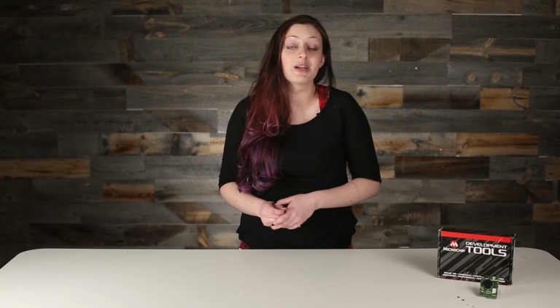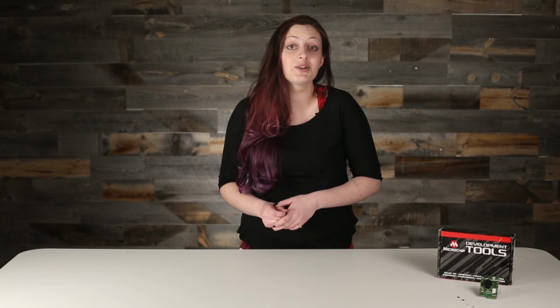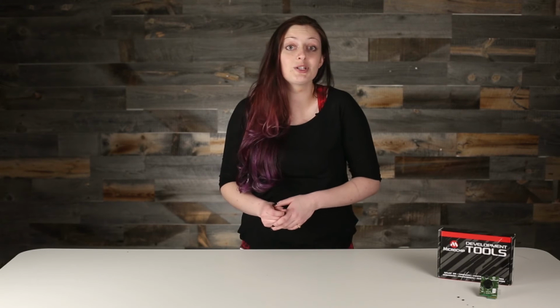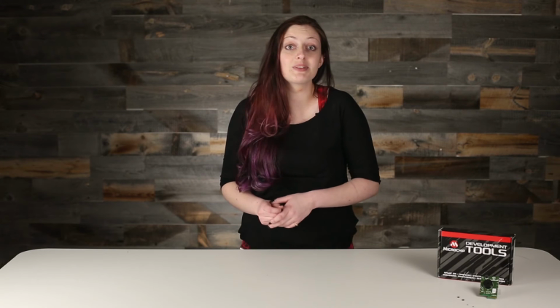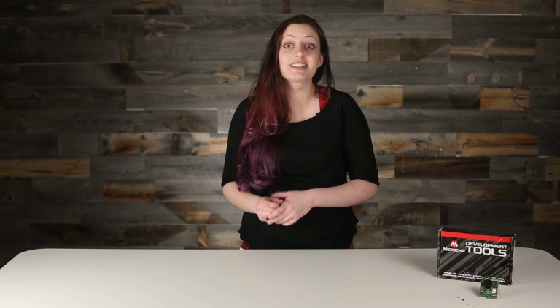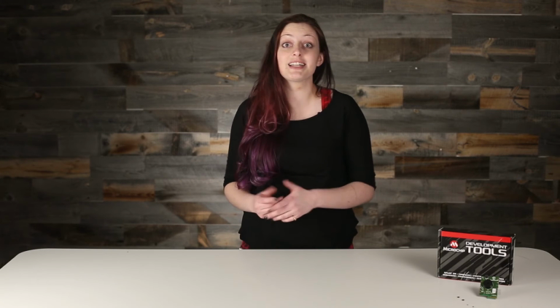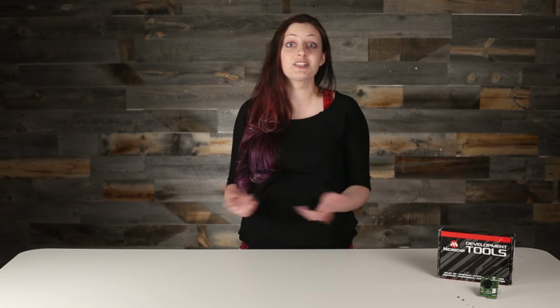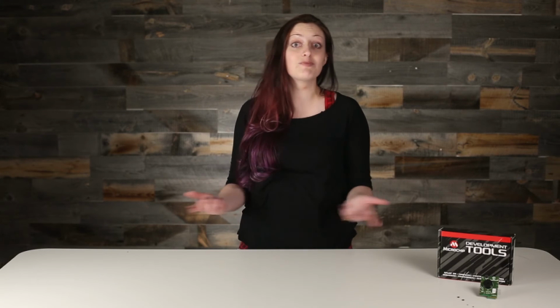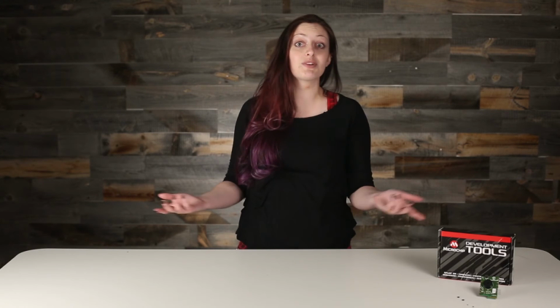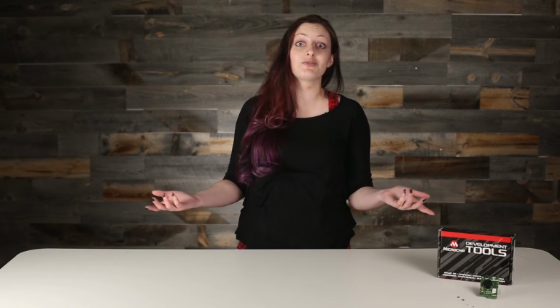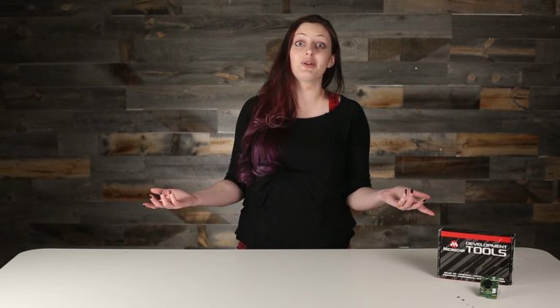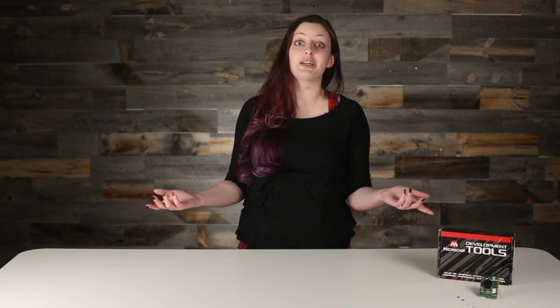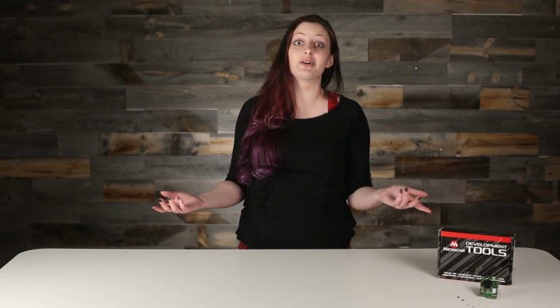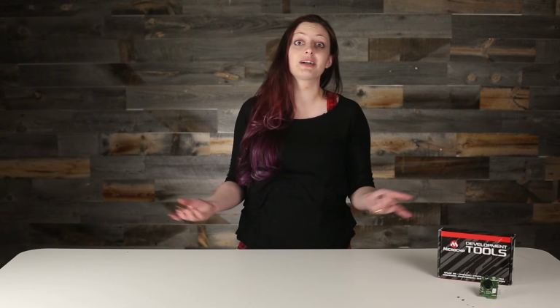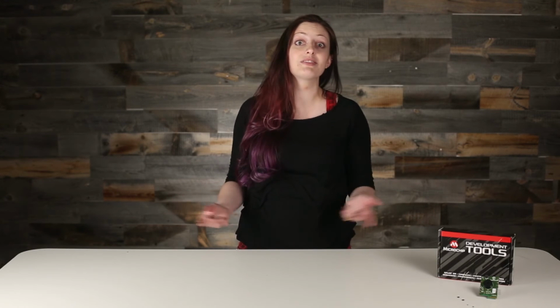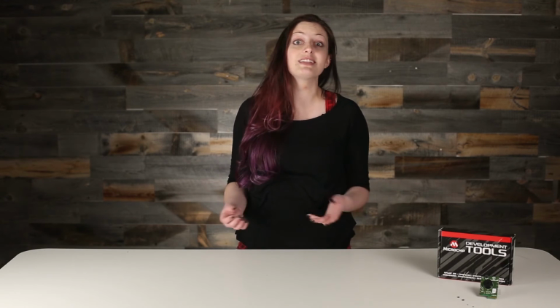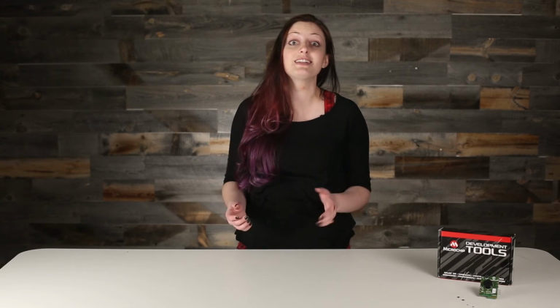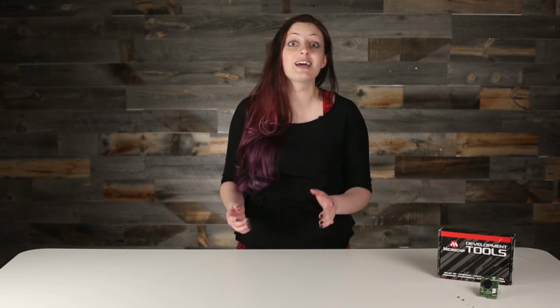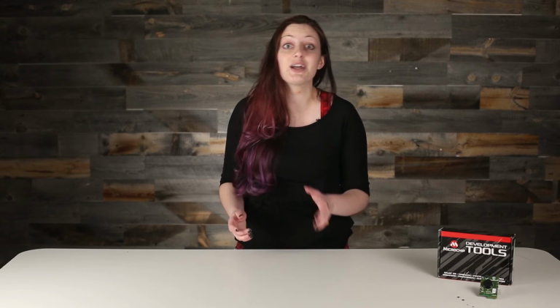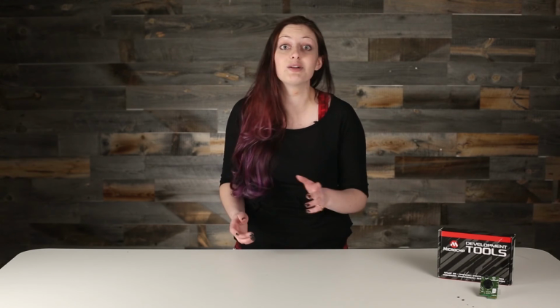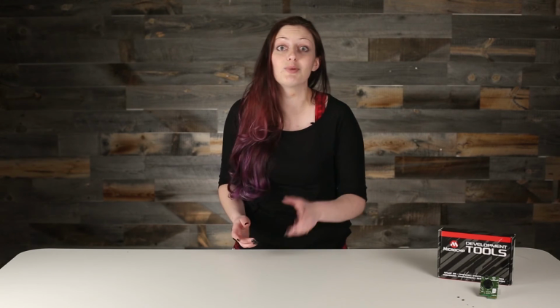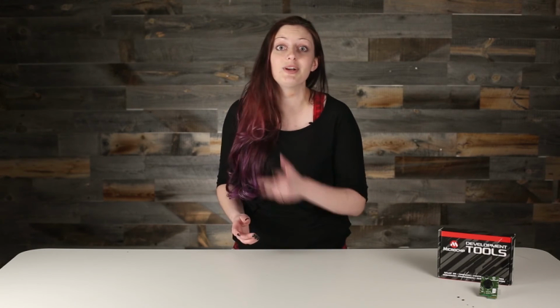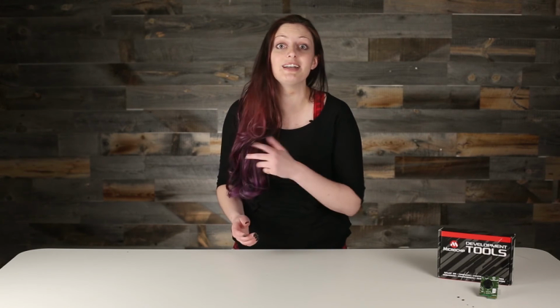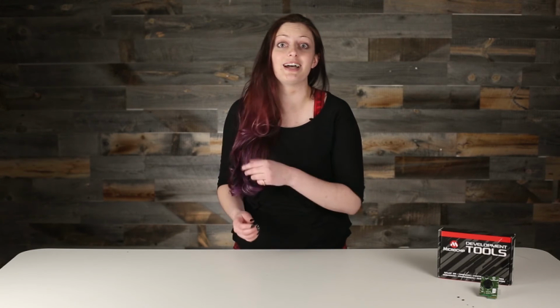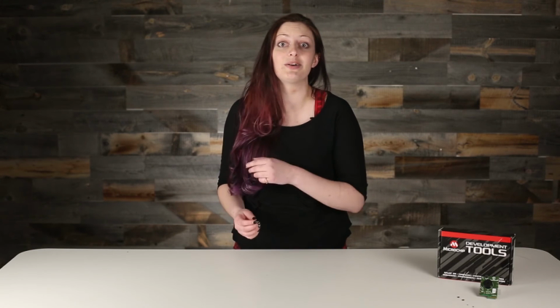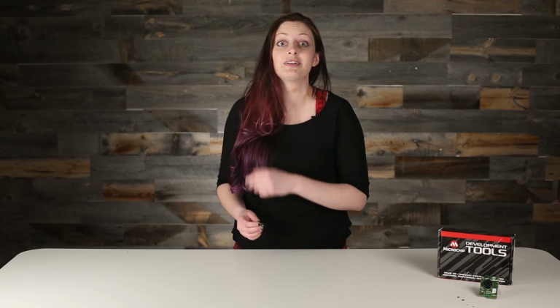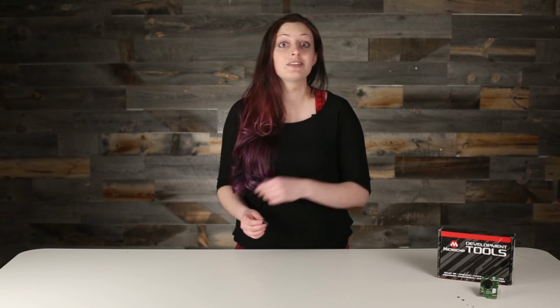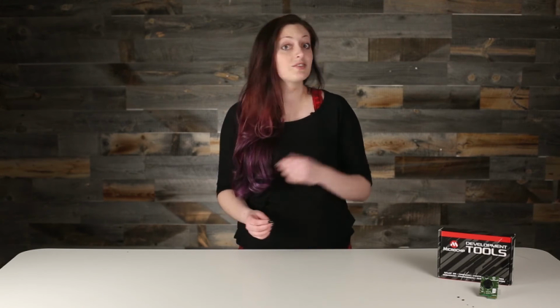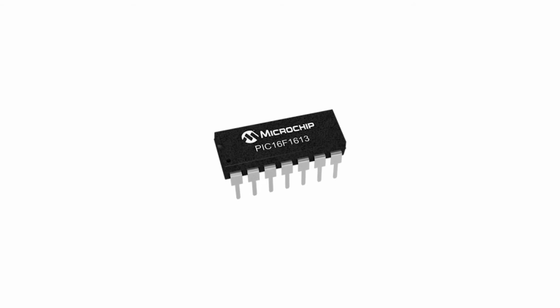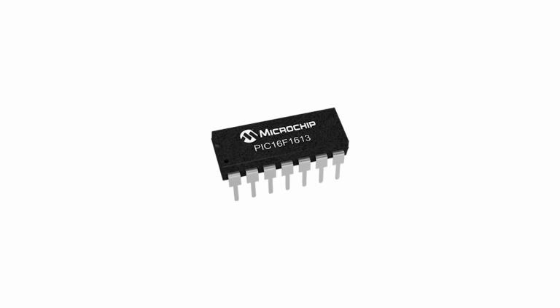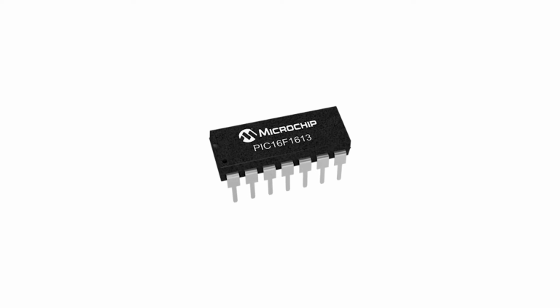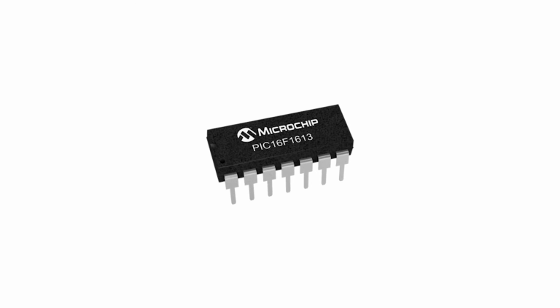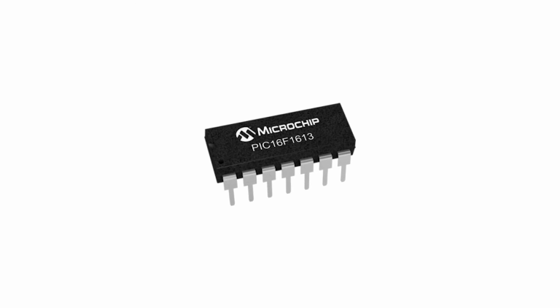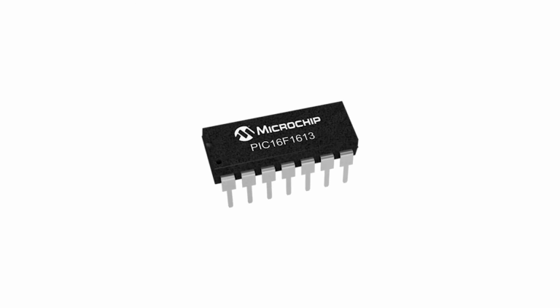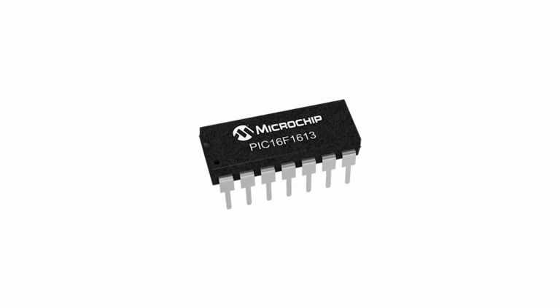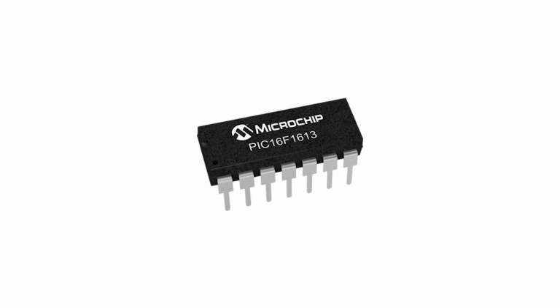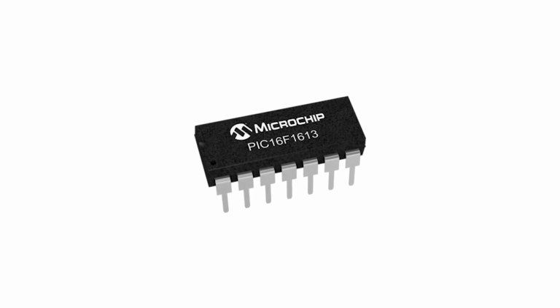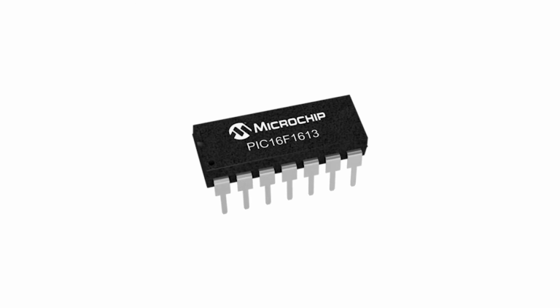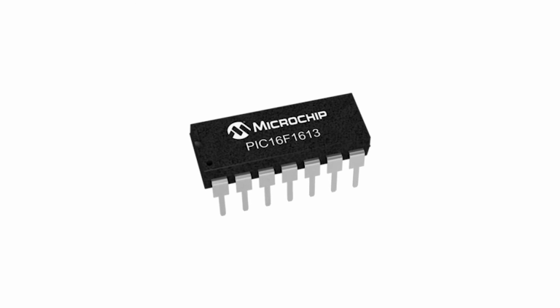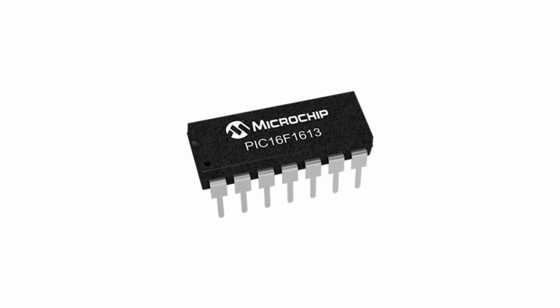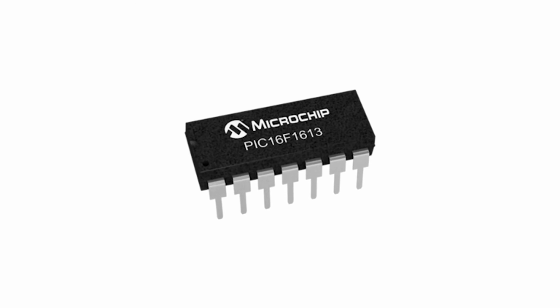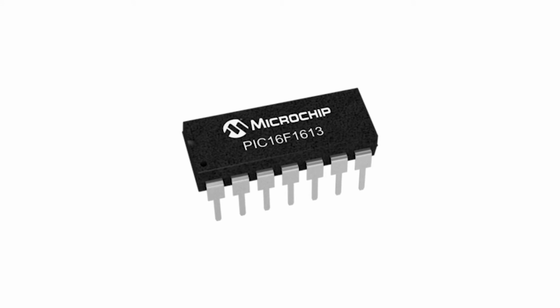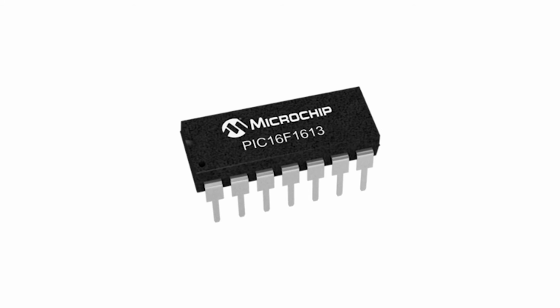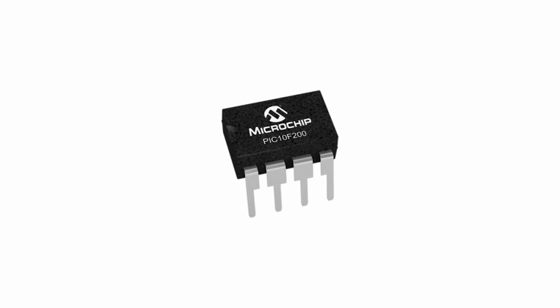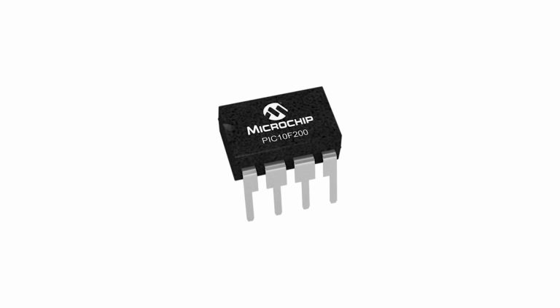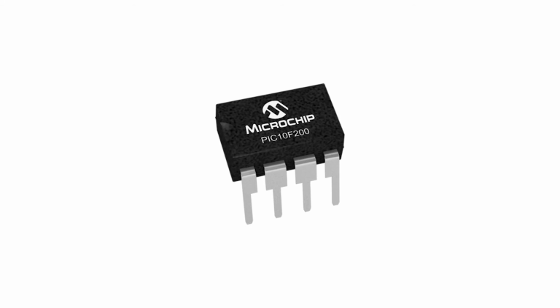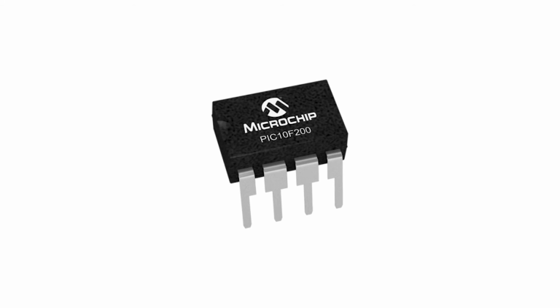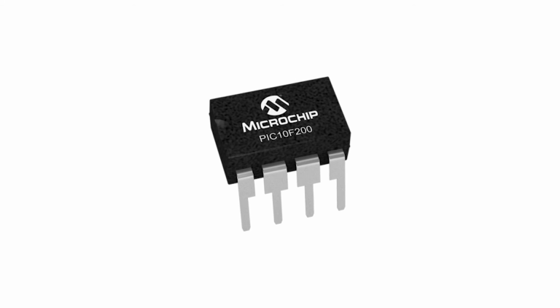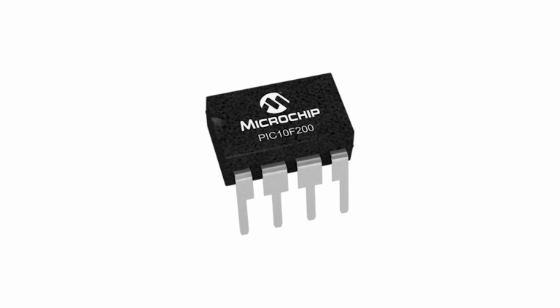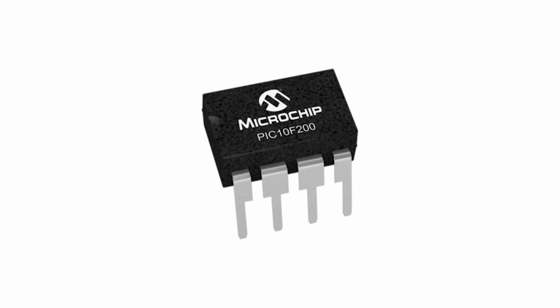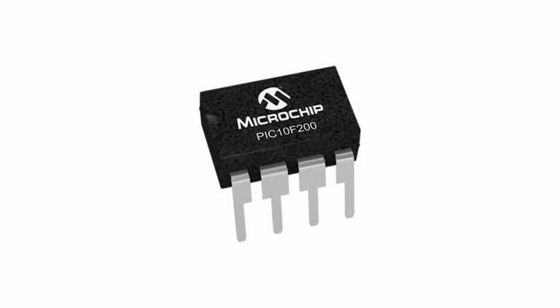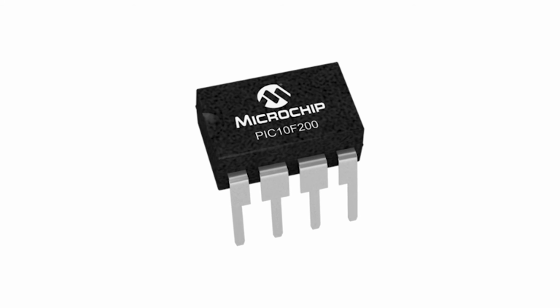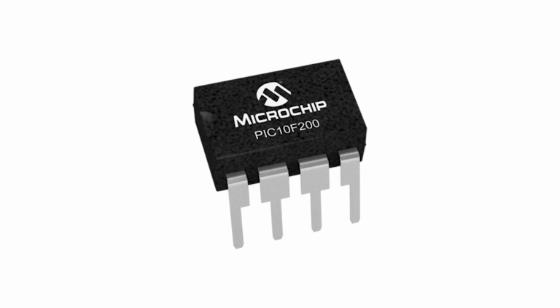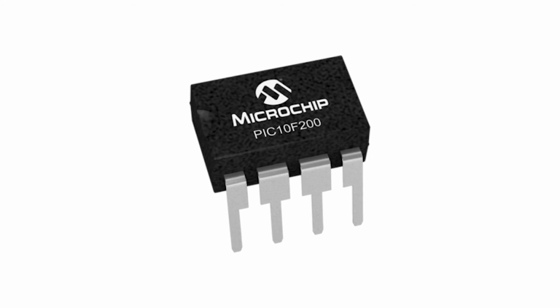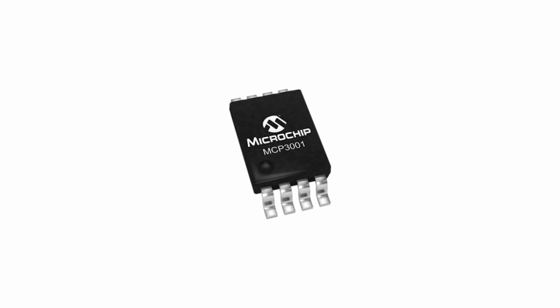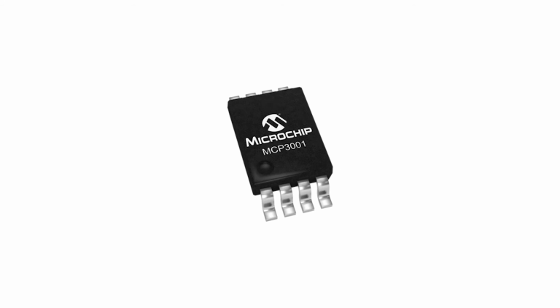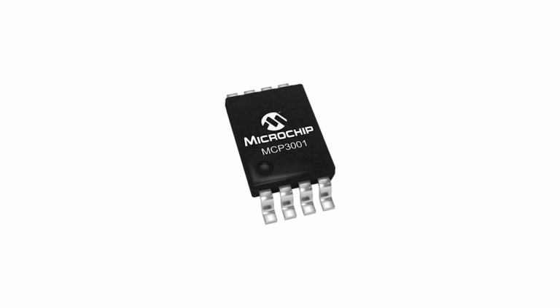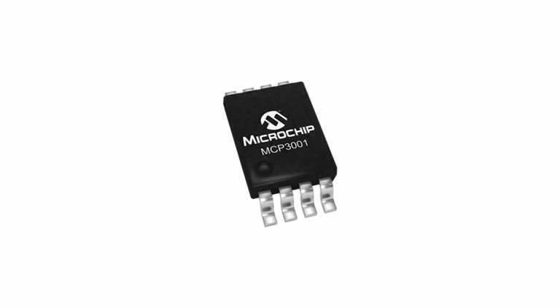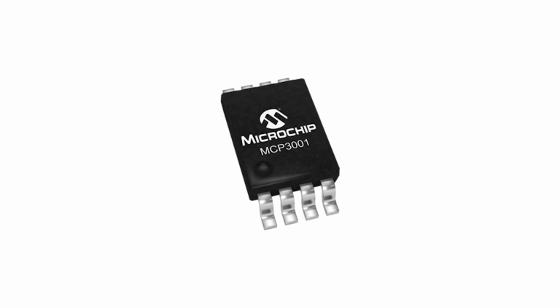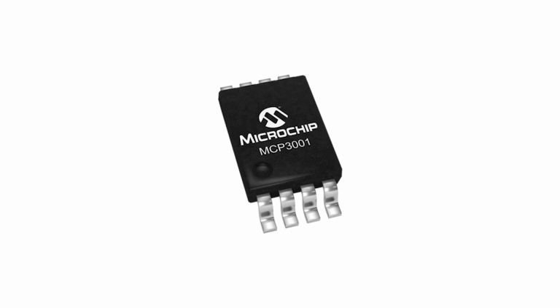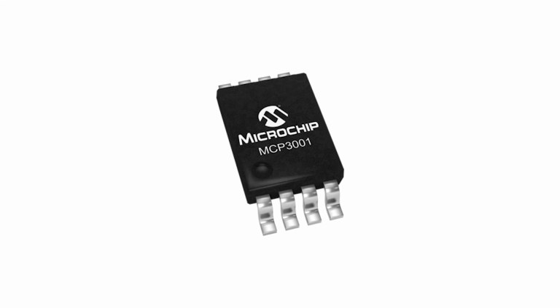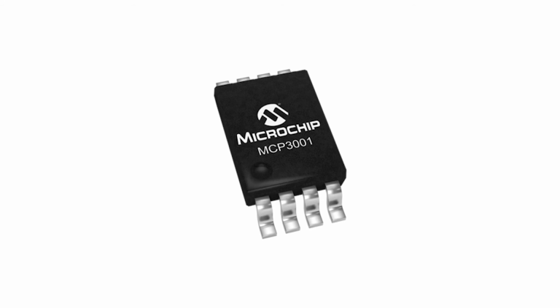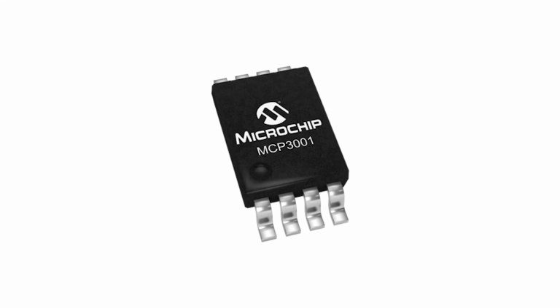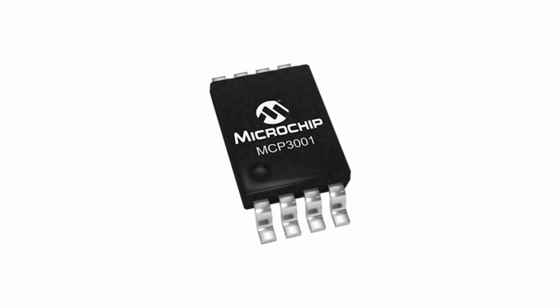Microchip's extensive portfolio covers the entire board now — from data acquisition to memory, from sensors to logic, from connectors to connectivity.